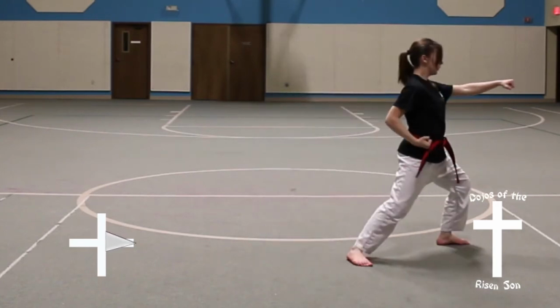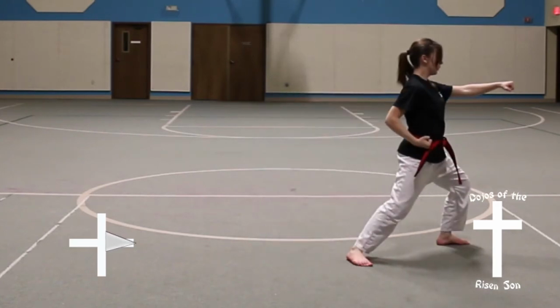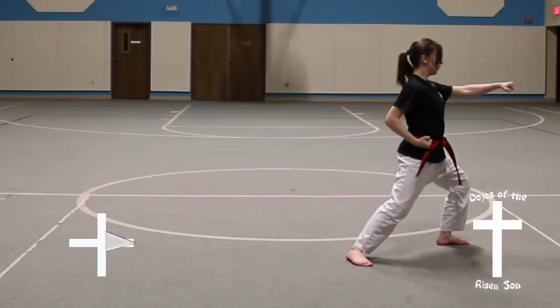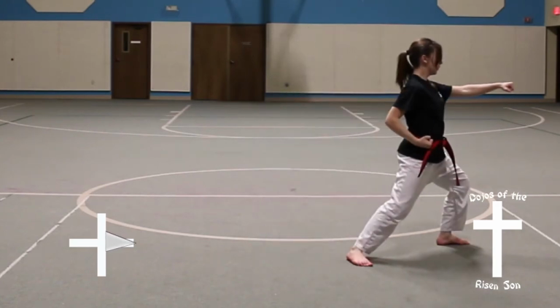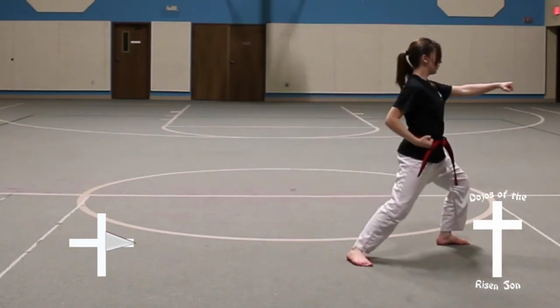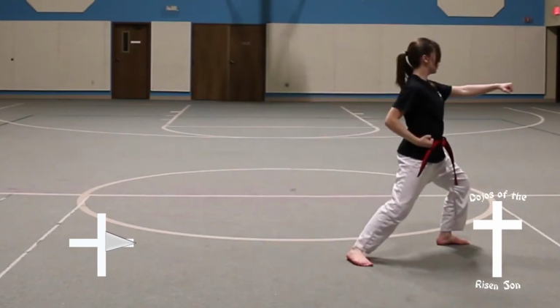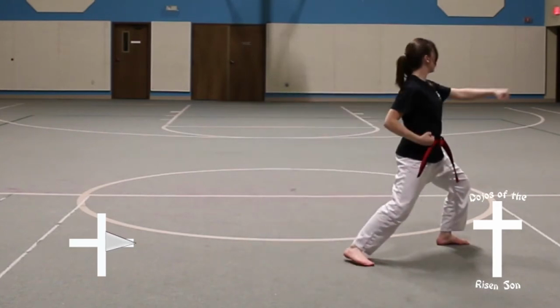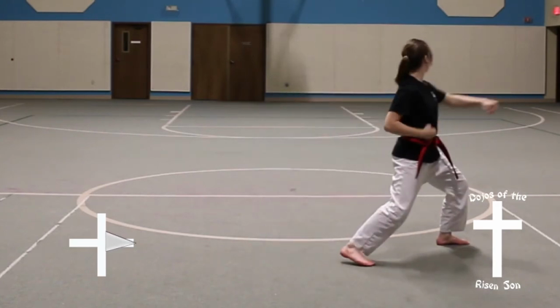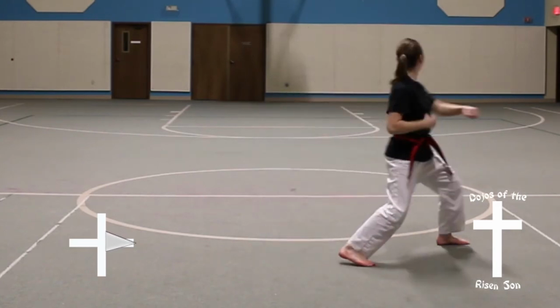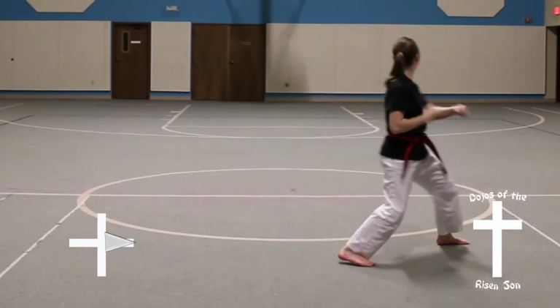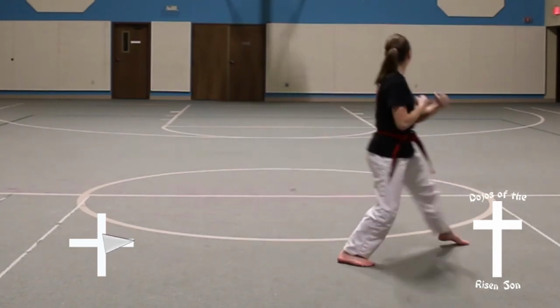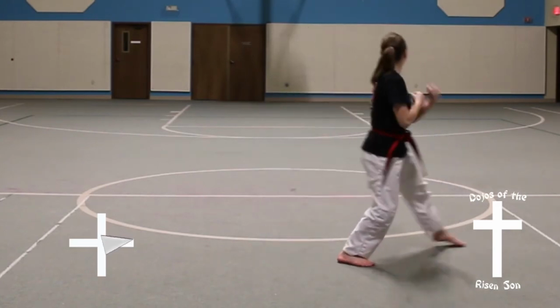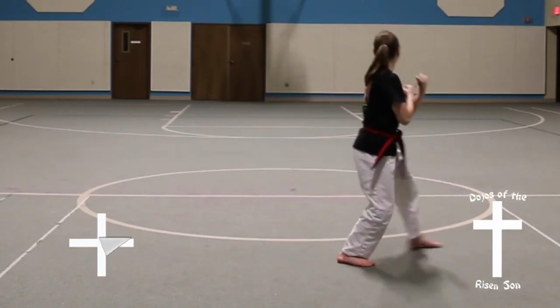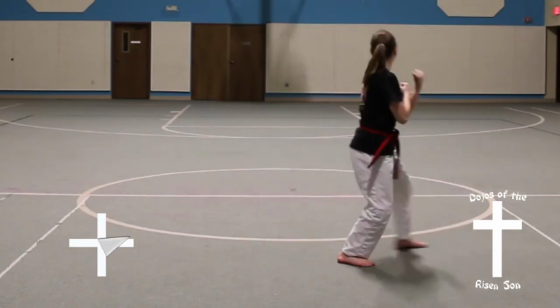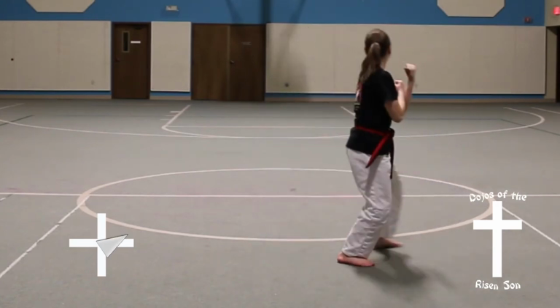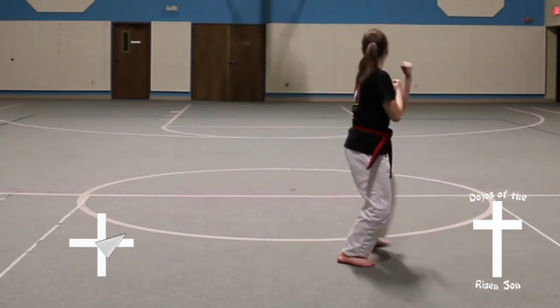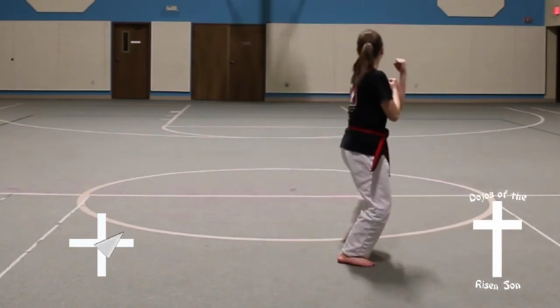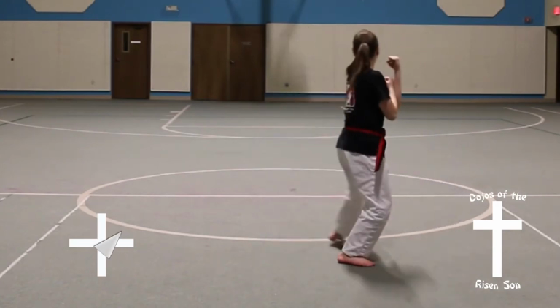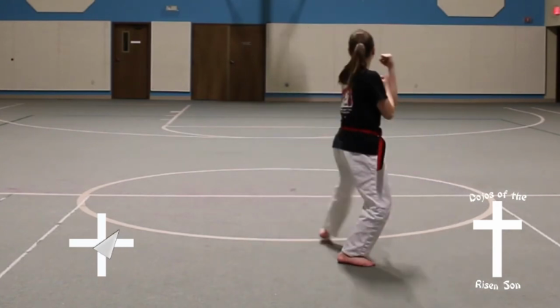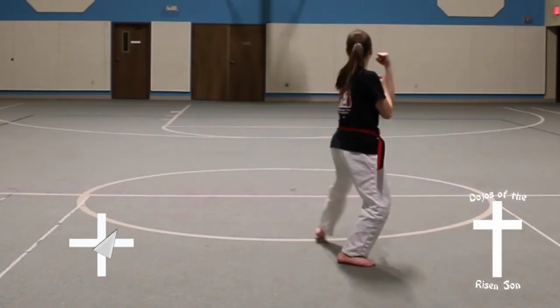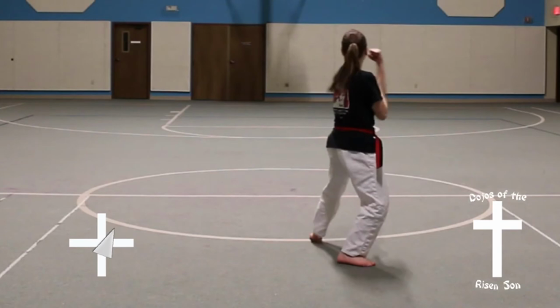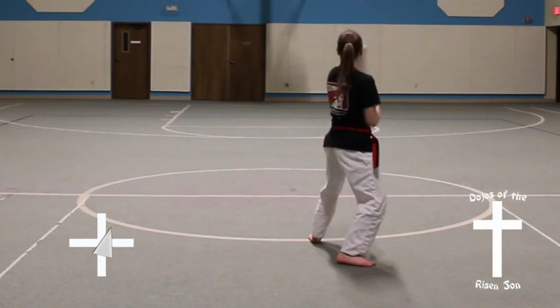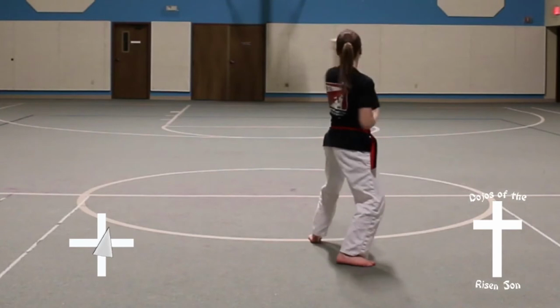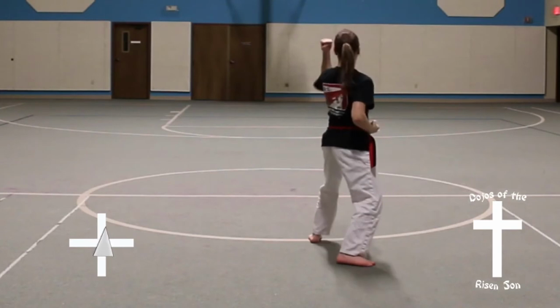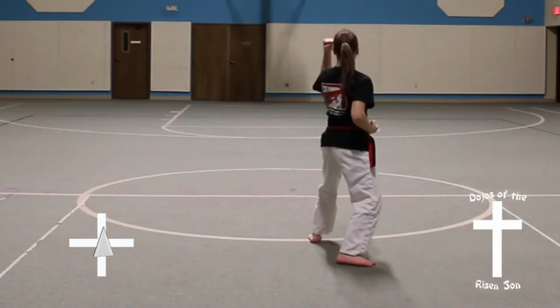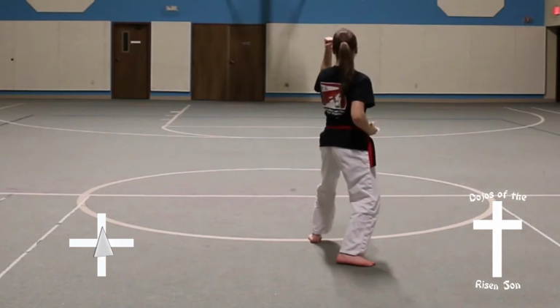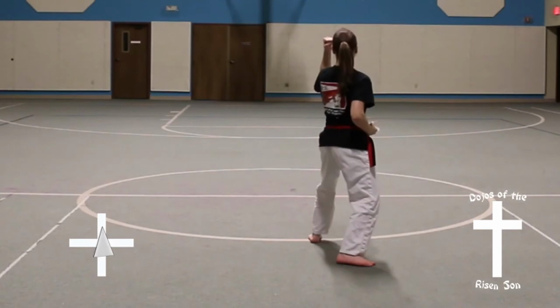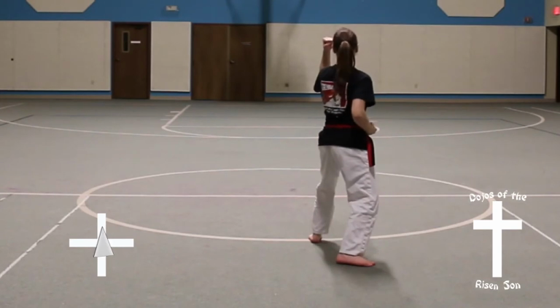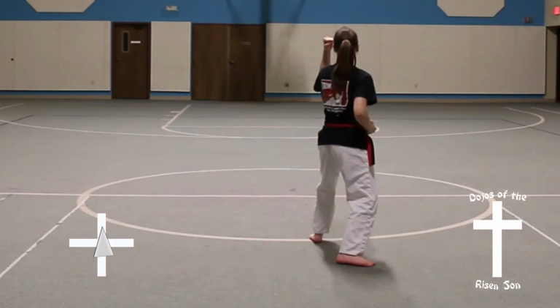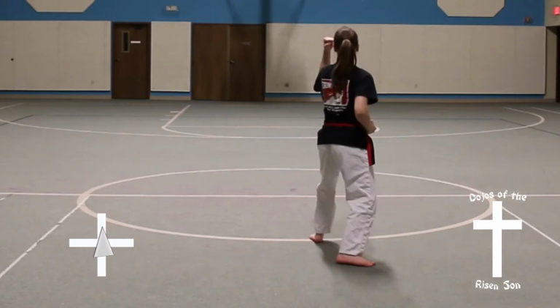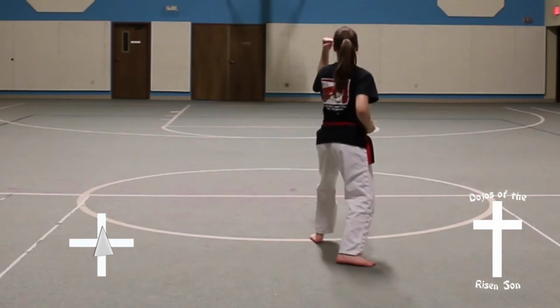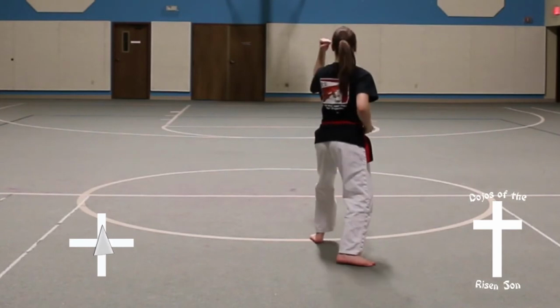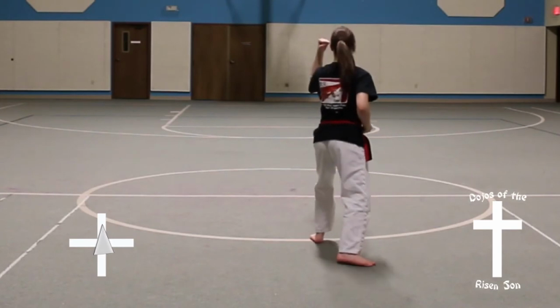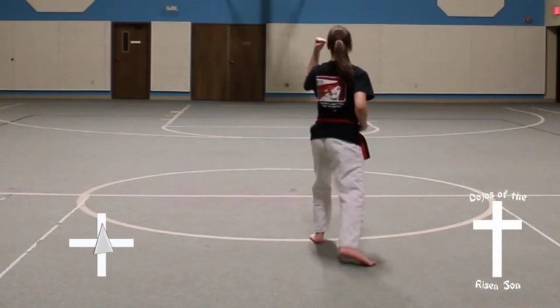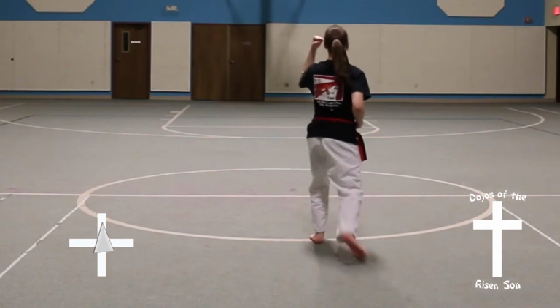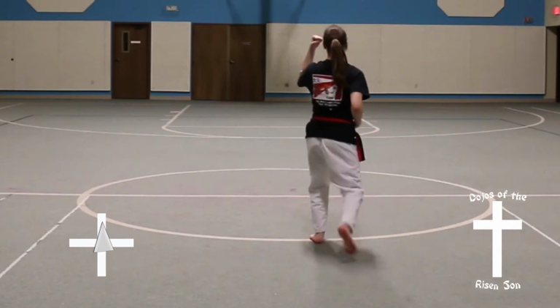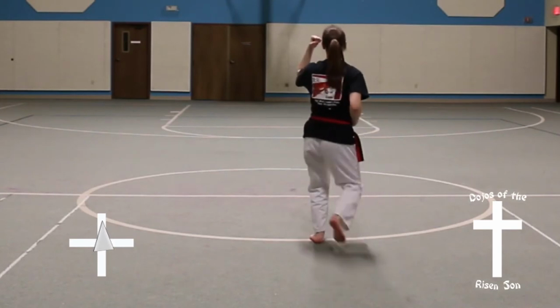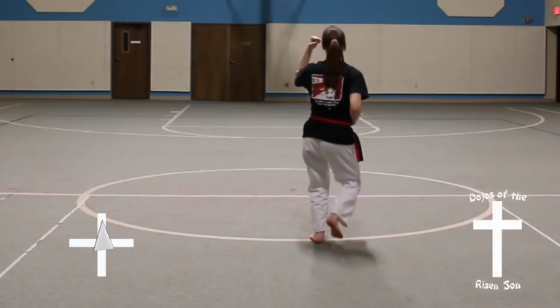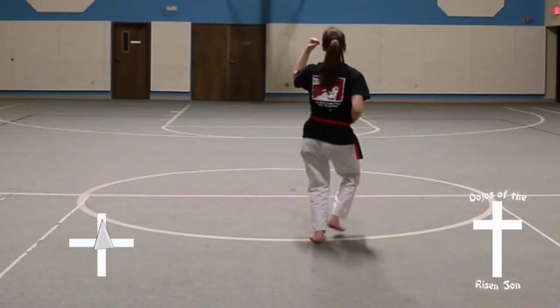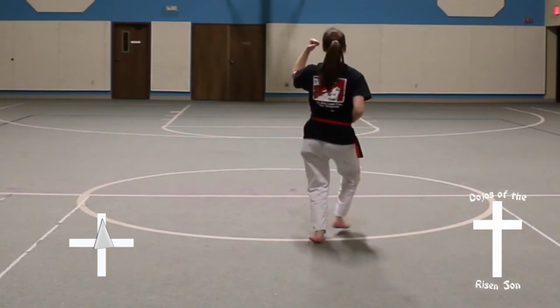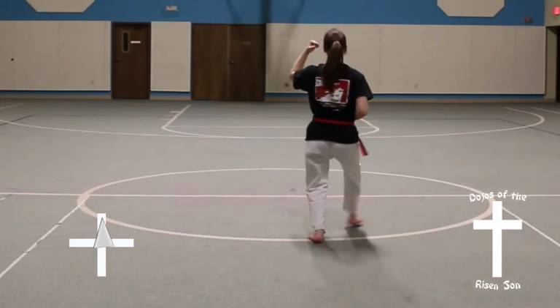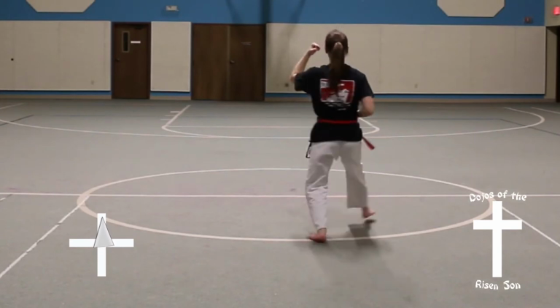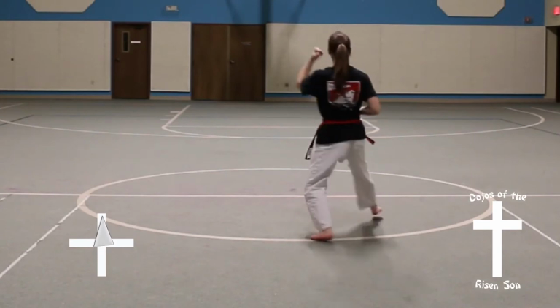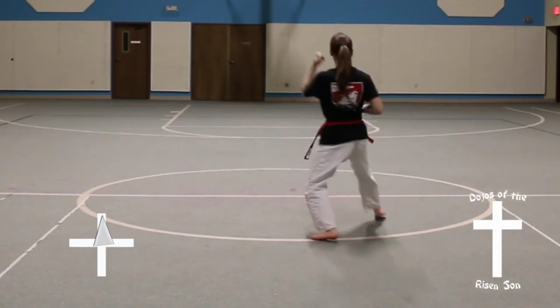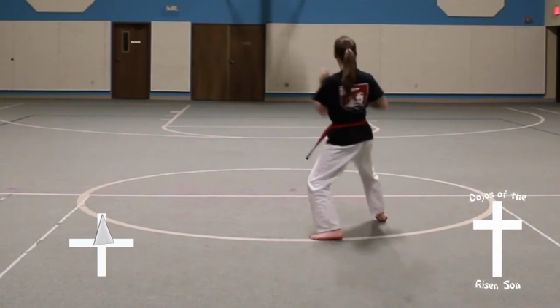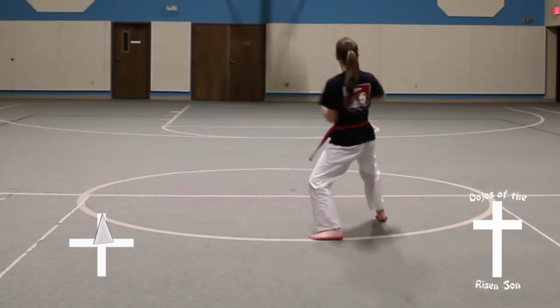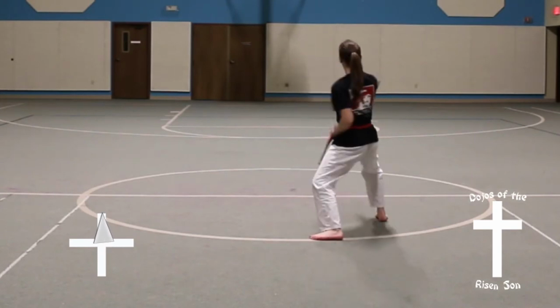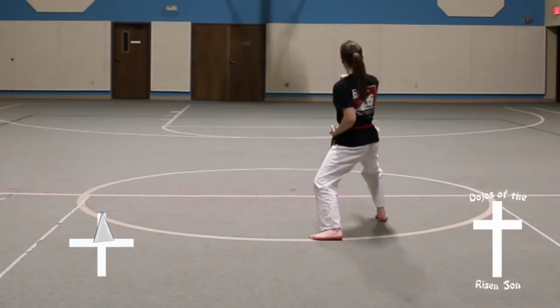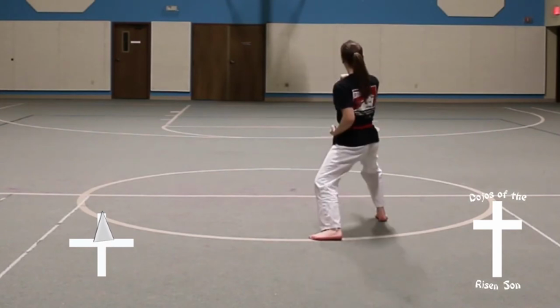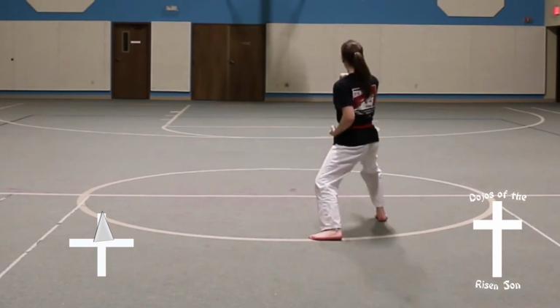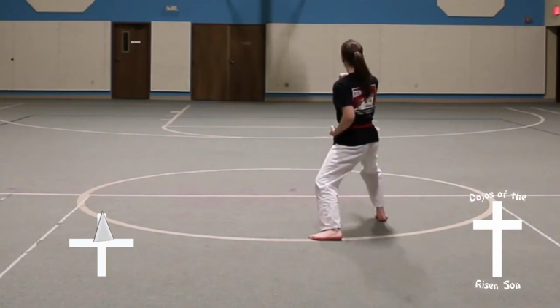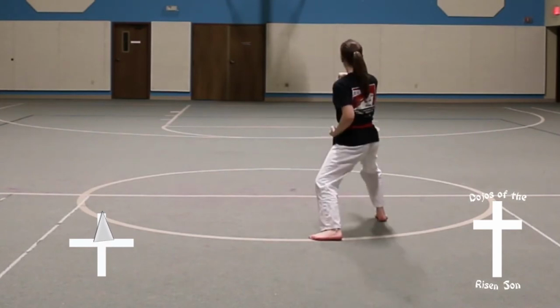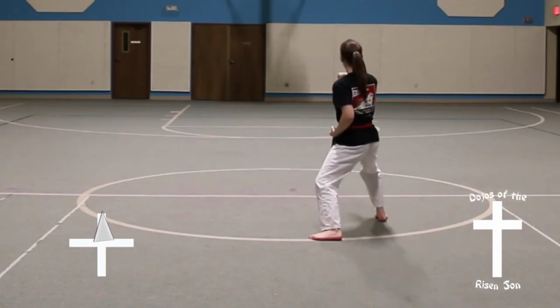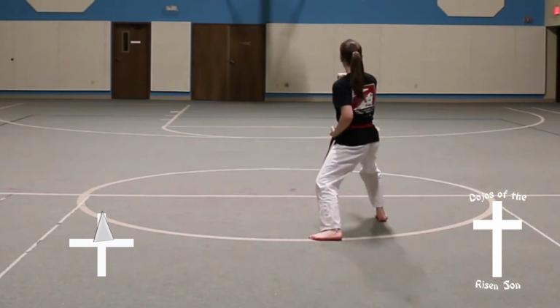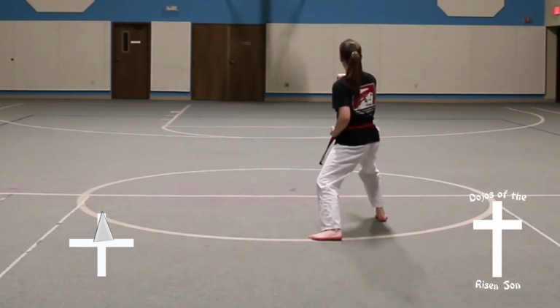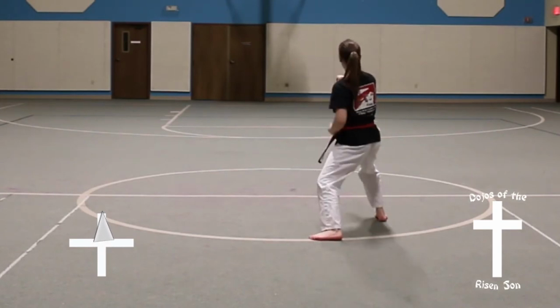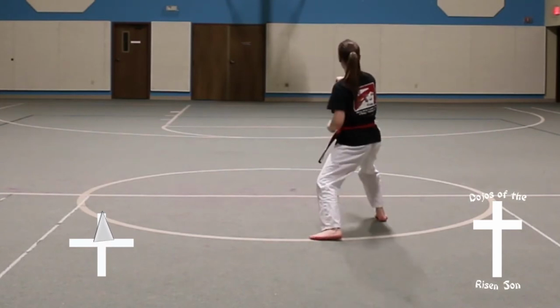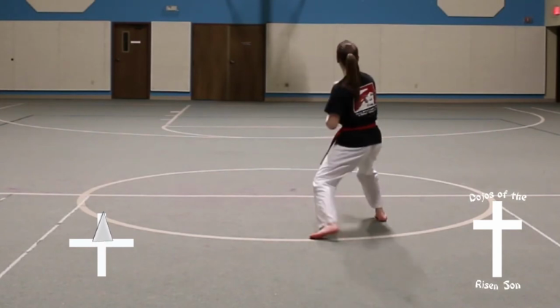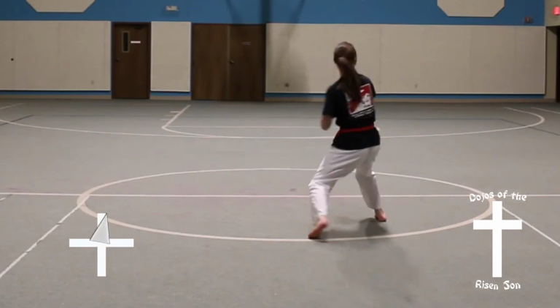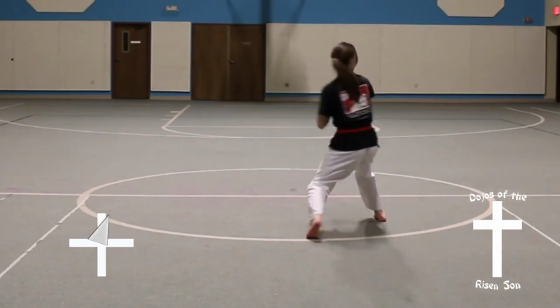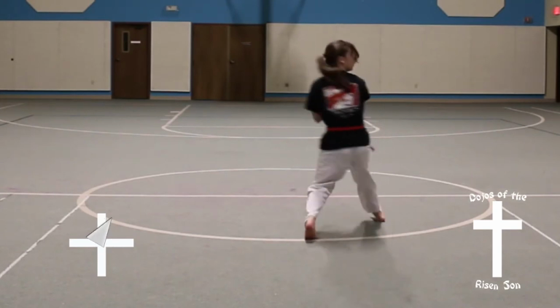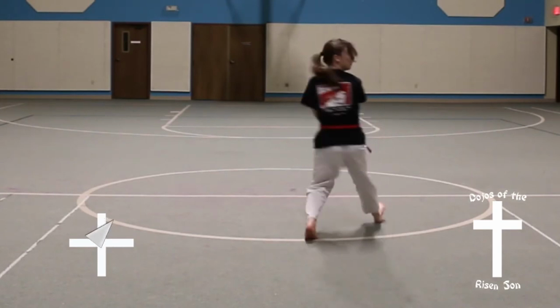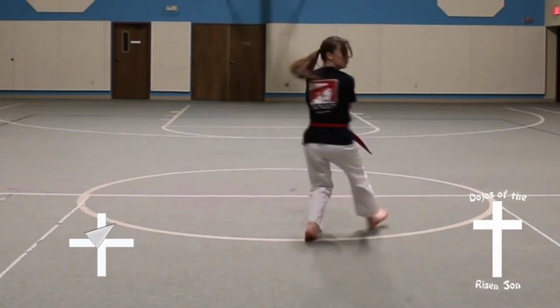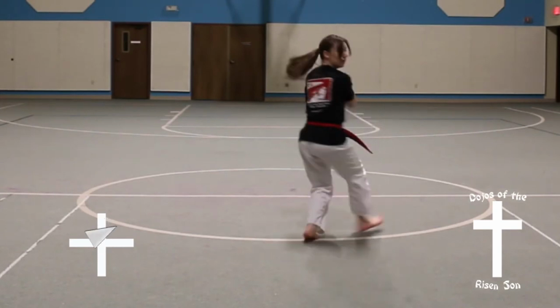Step, front stance, middle front punch. Quarter turn to the left, into a back stance, inner forearm block. Step, front stance, middle front punch.